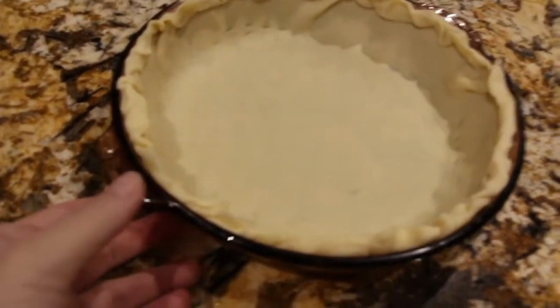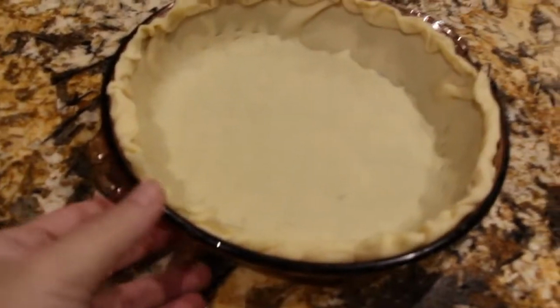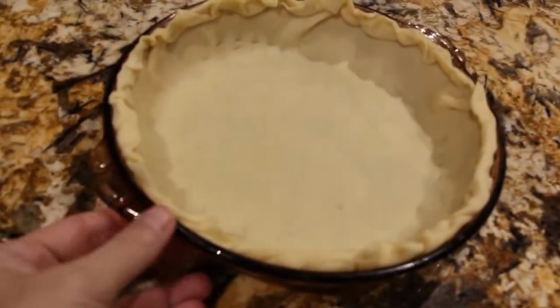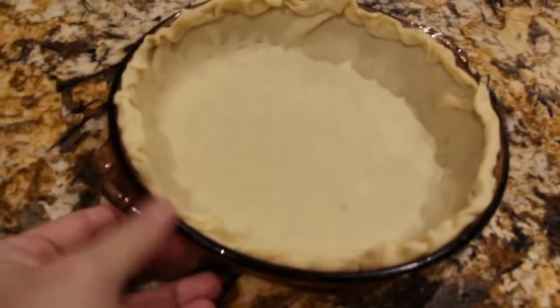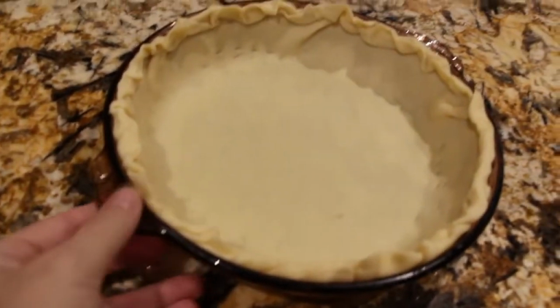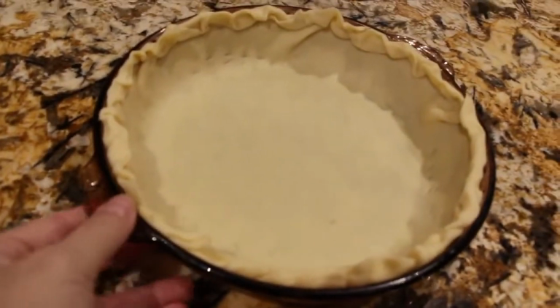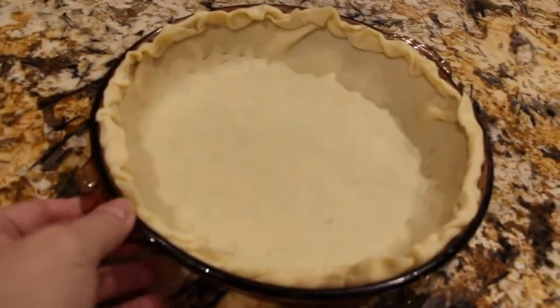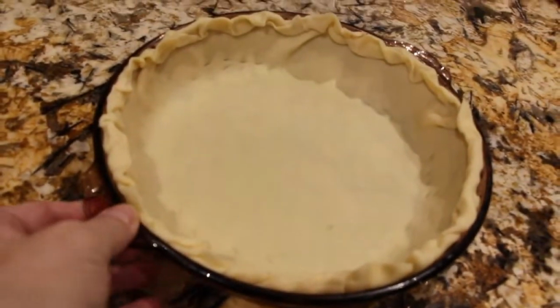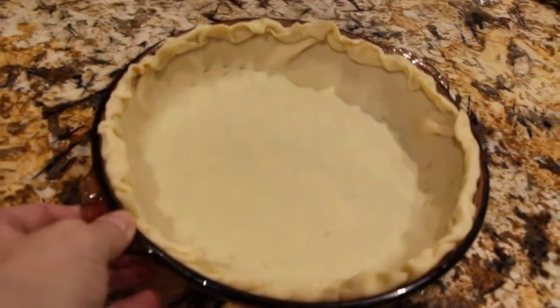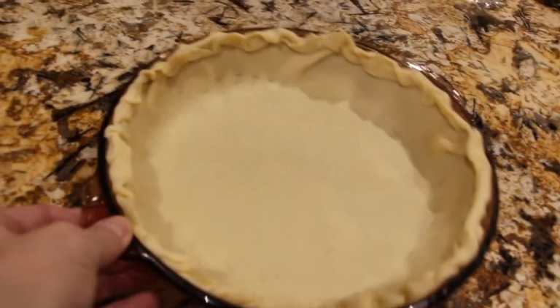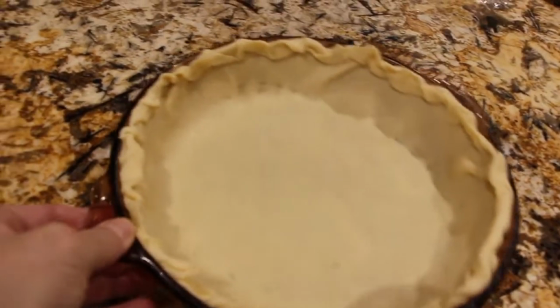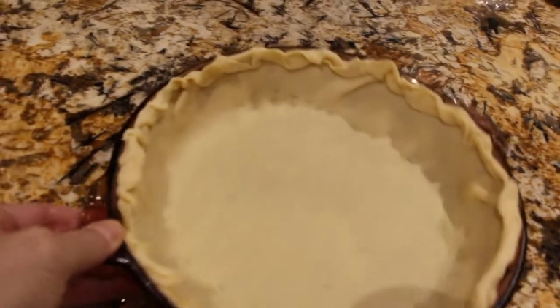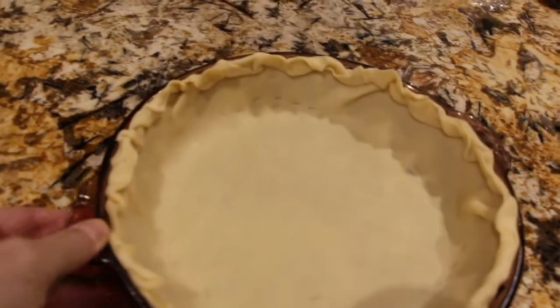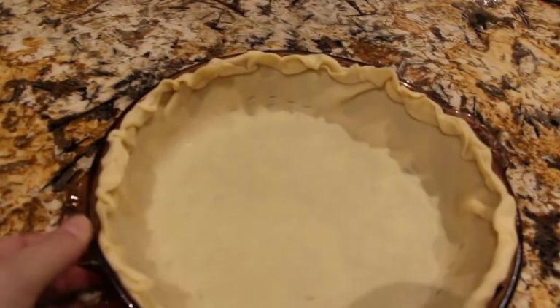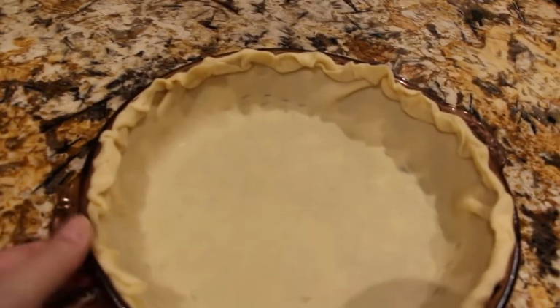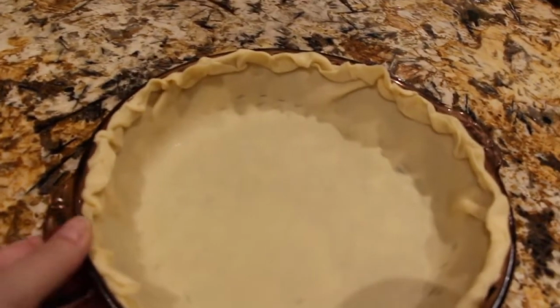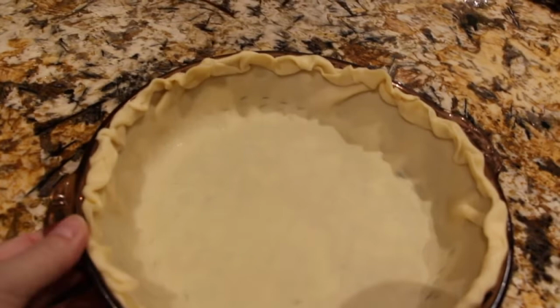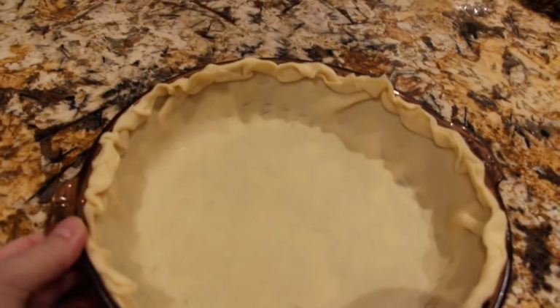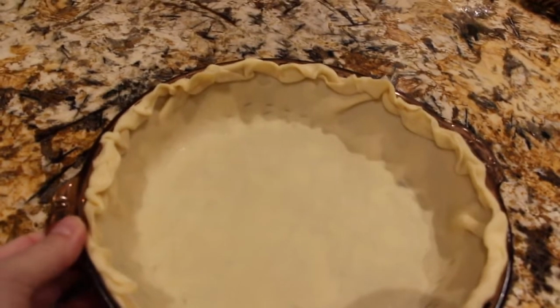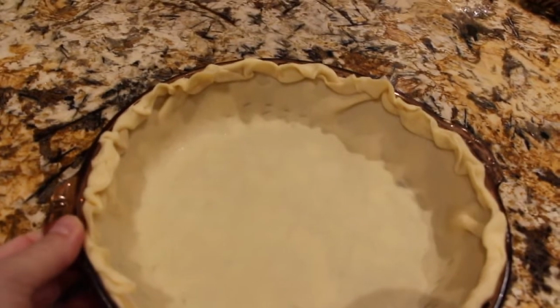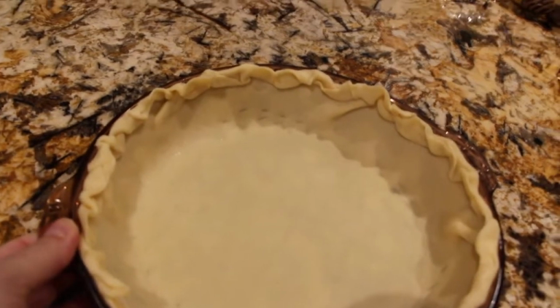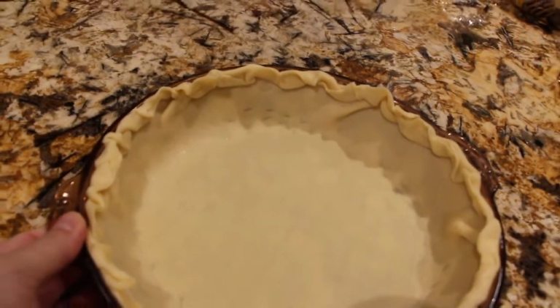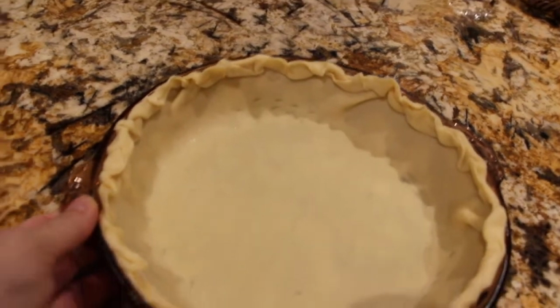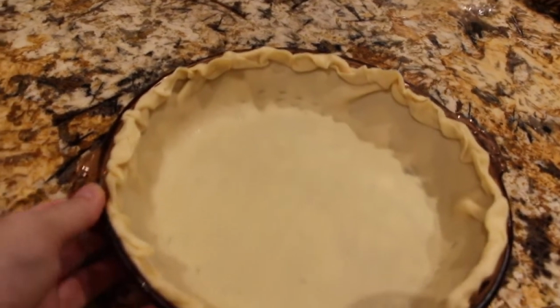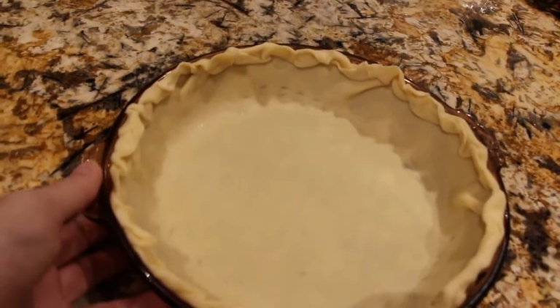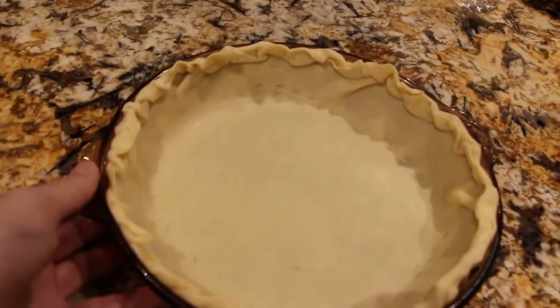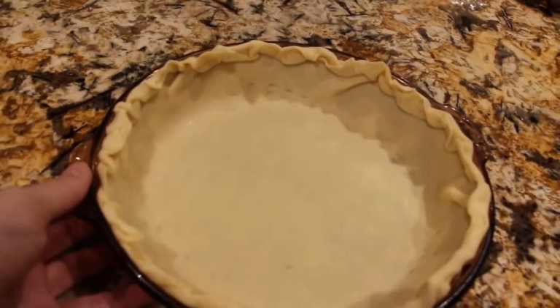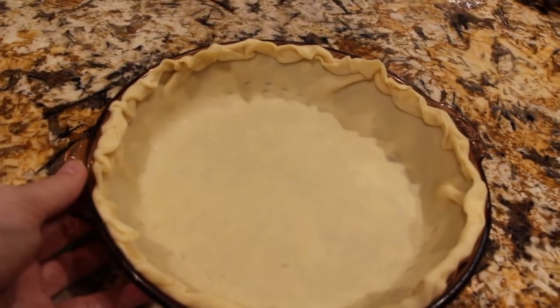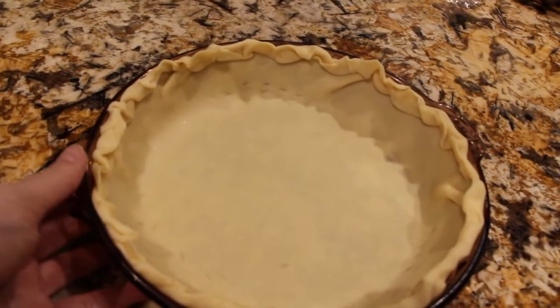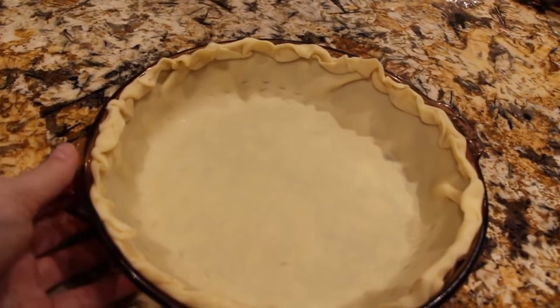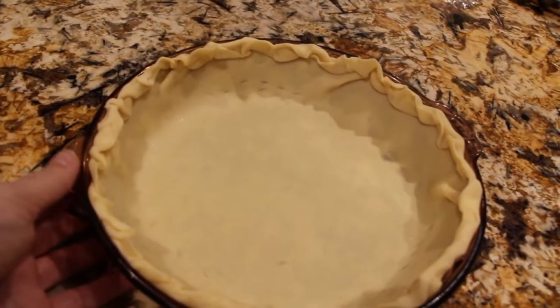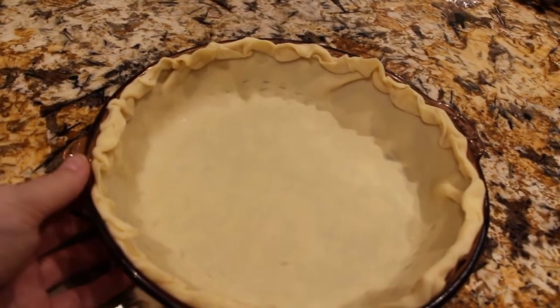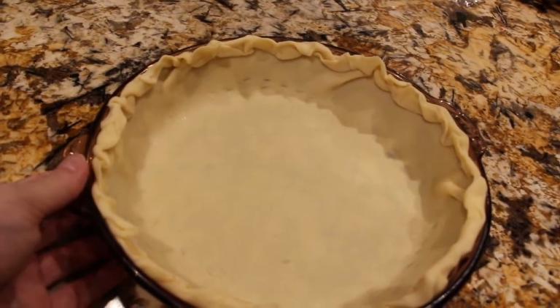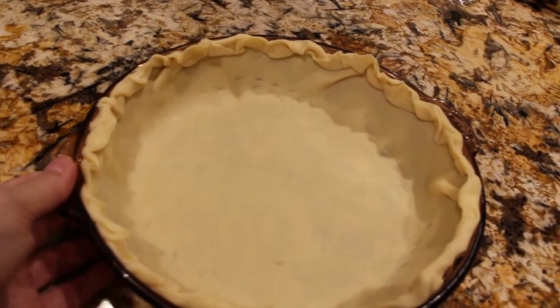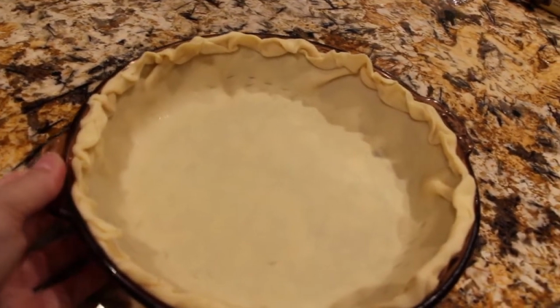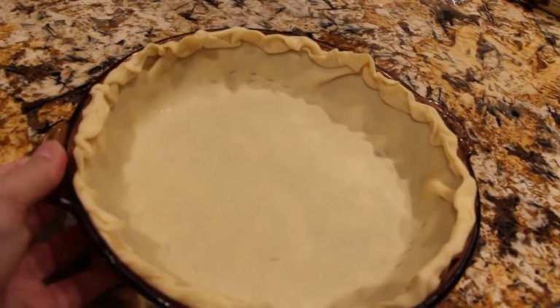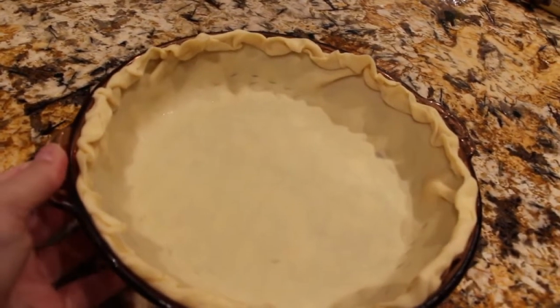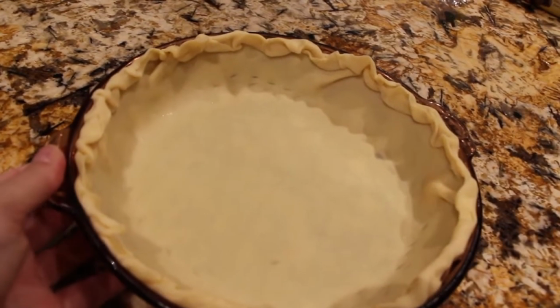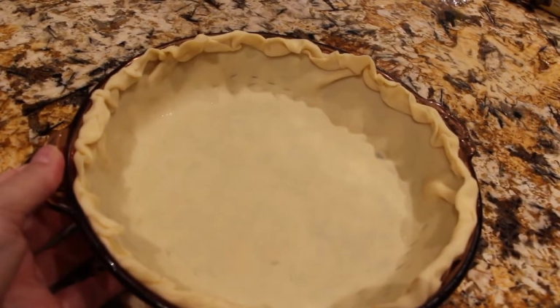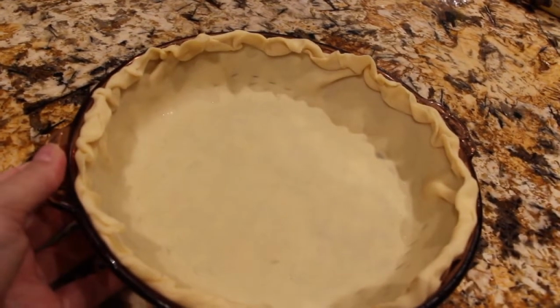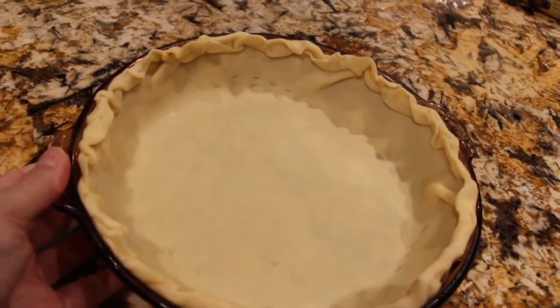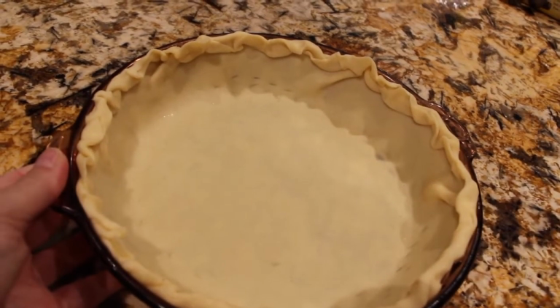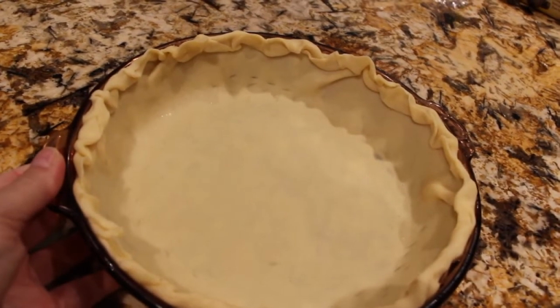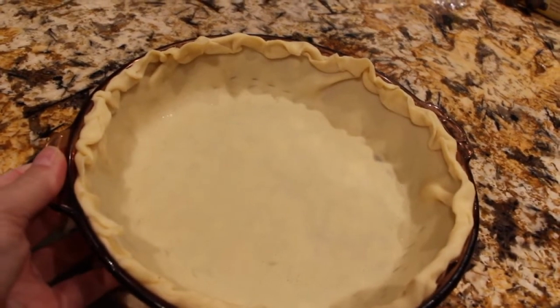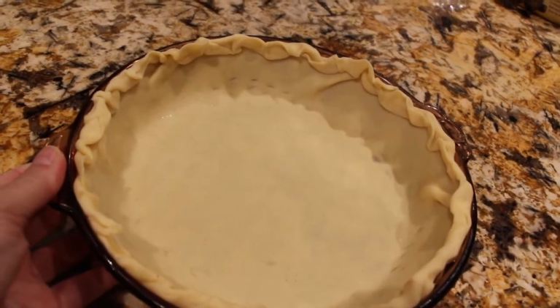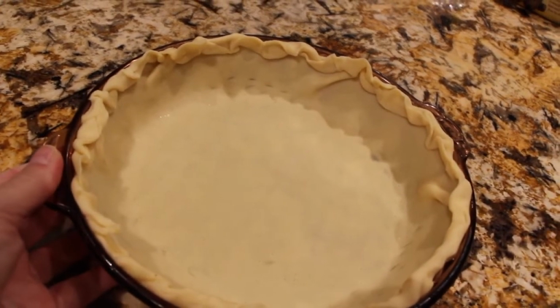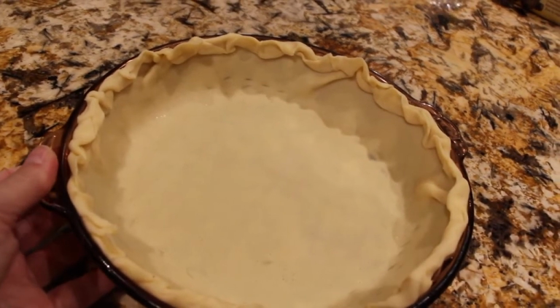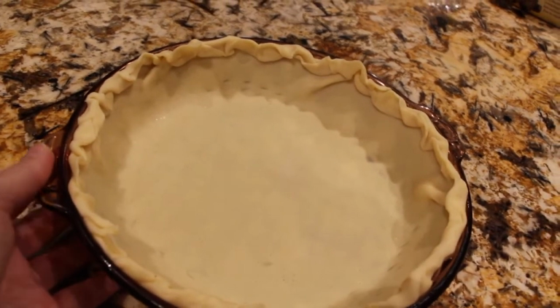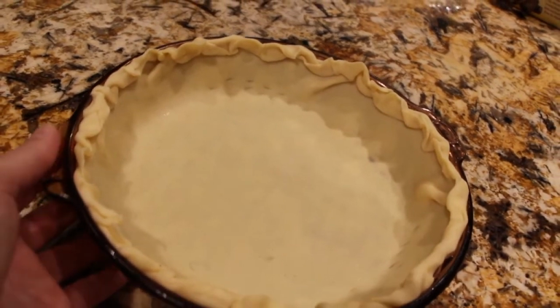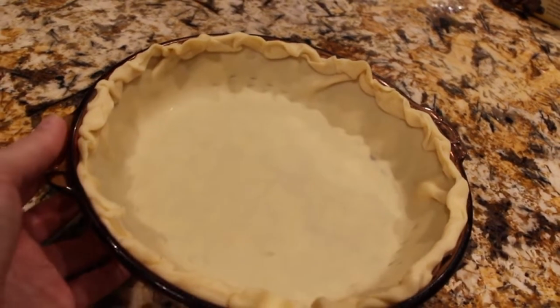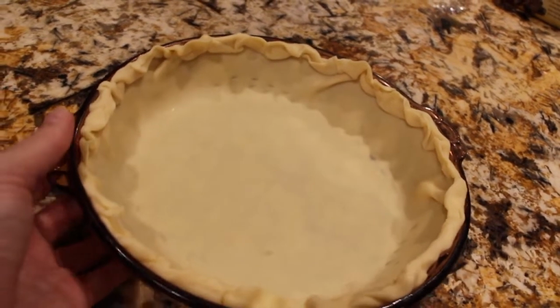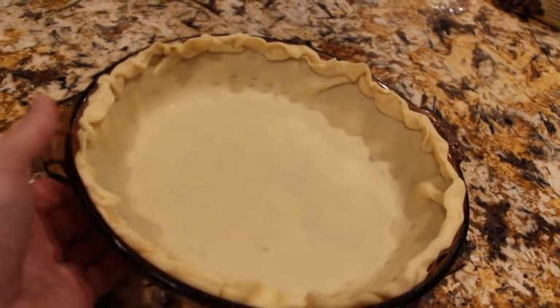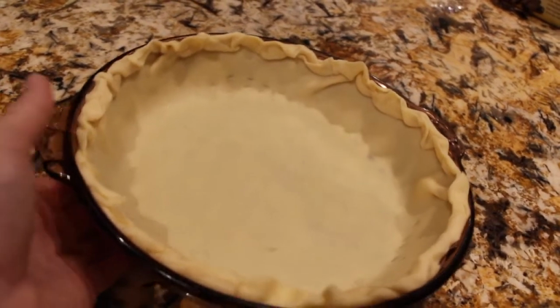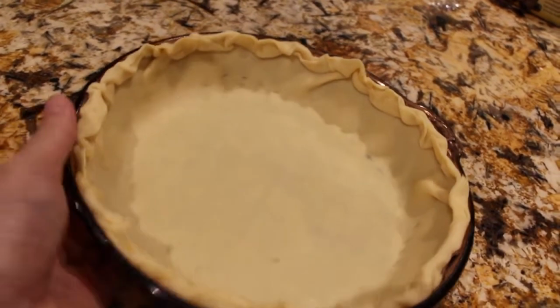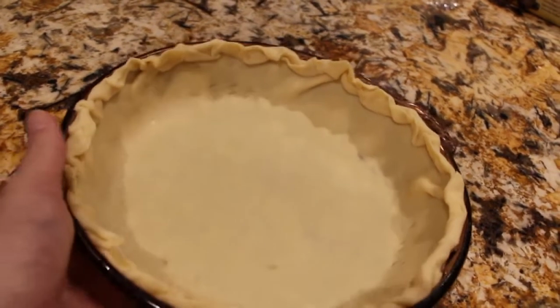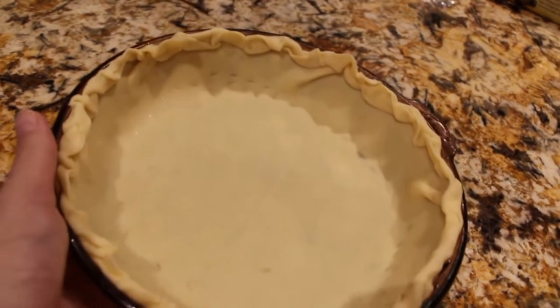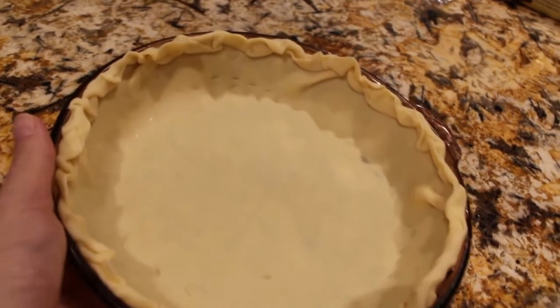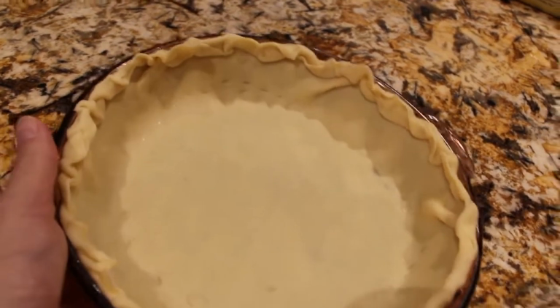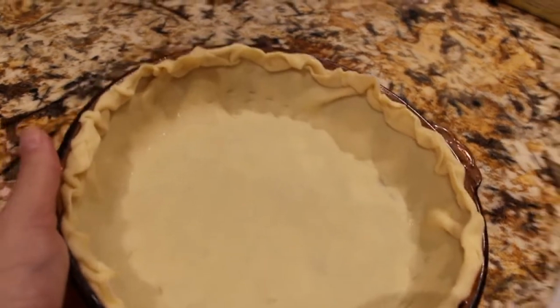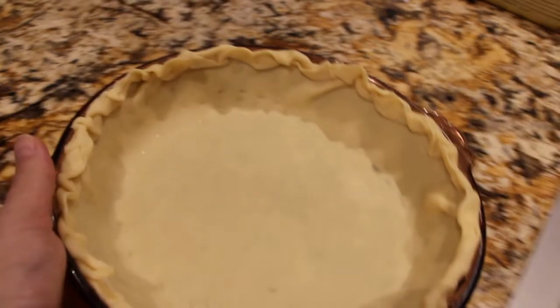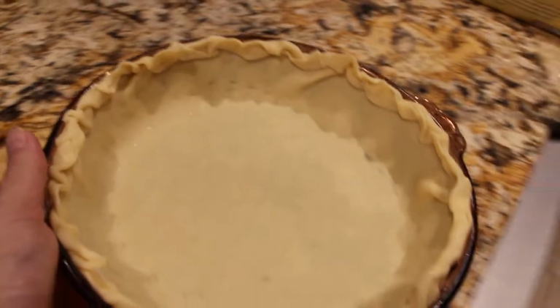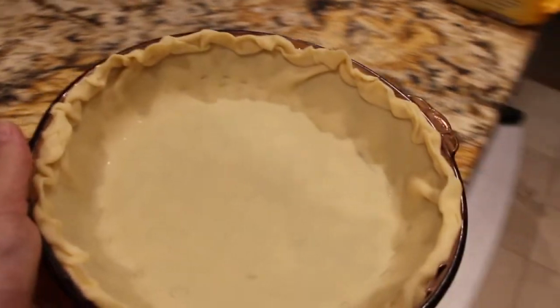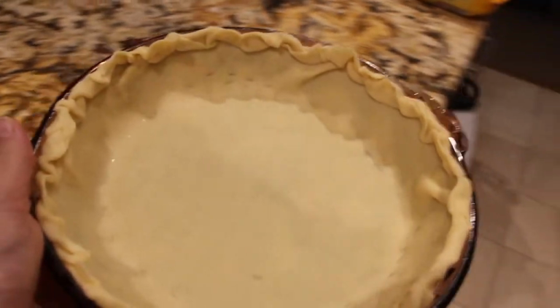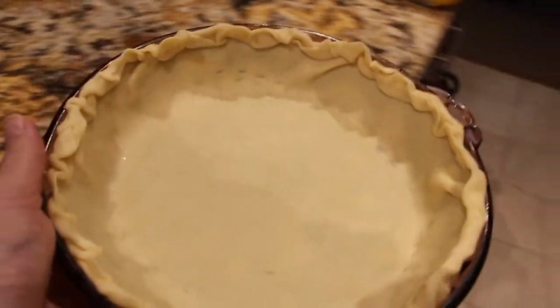I have my oven on 350 and I'll bake this pie crust until it's nice and golden brown, so into the oven it goes.